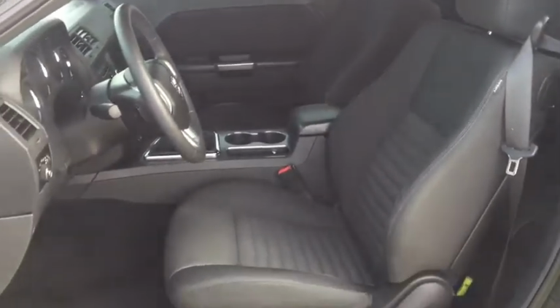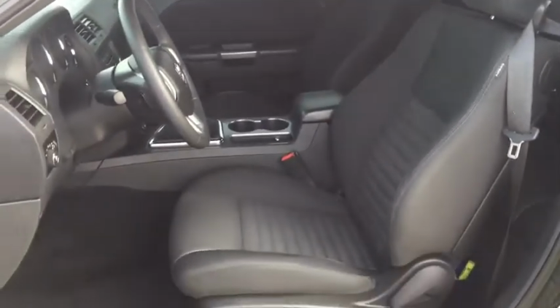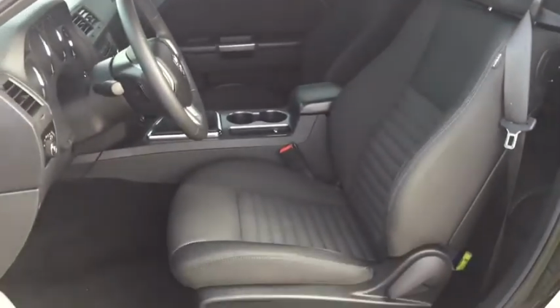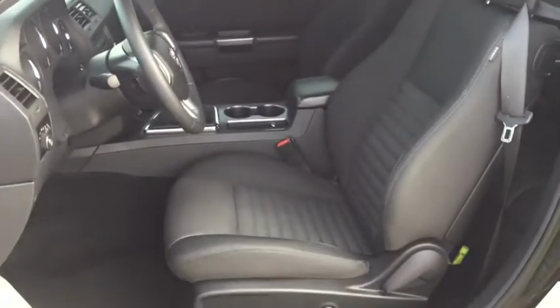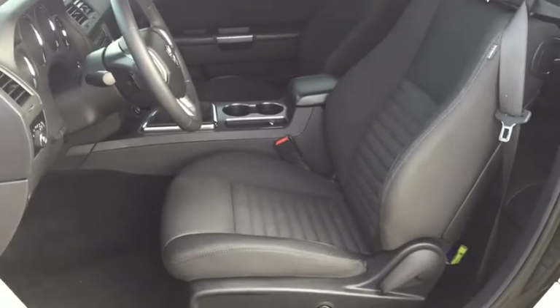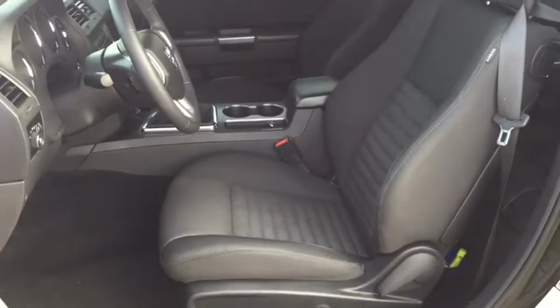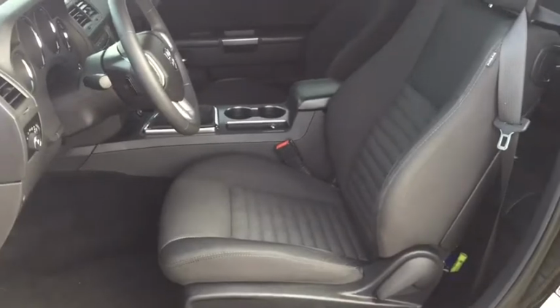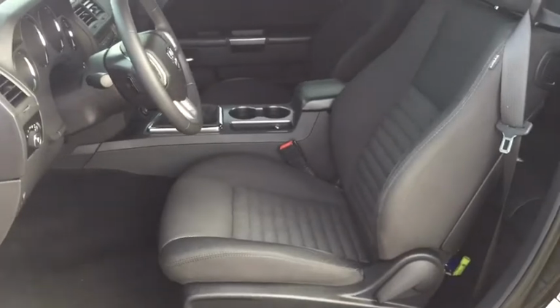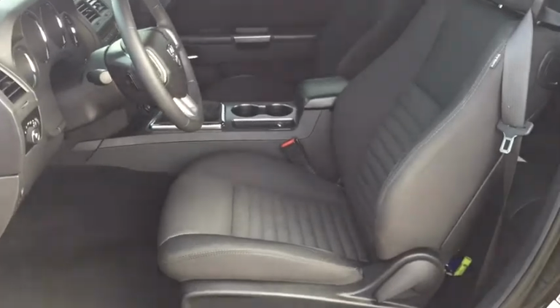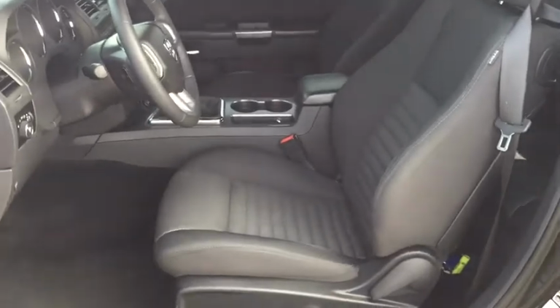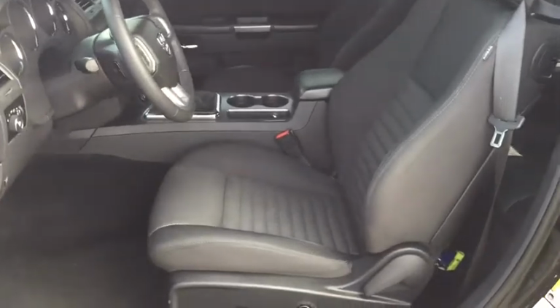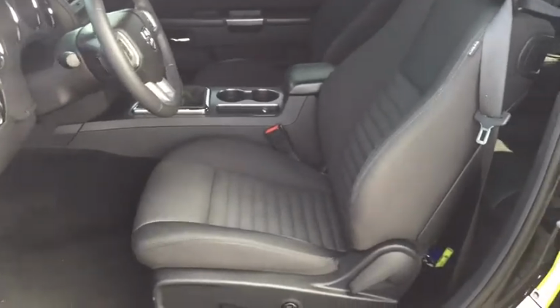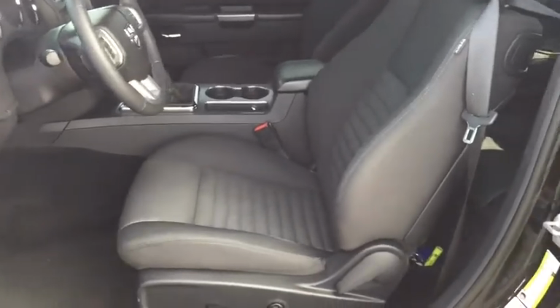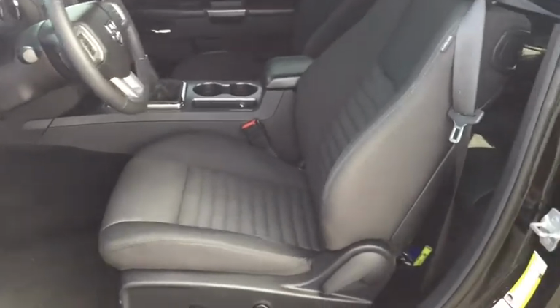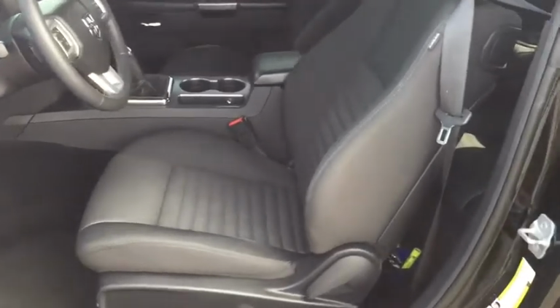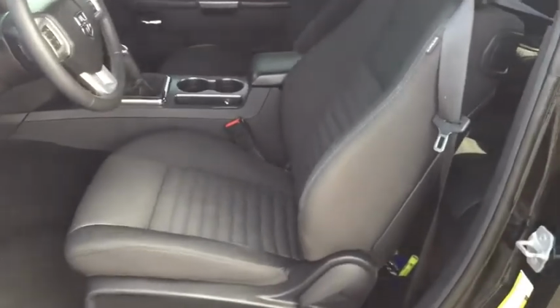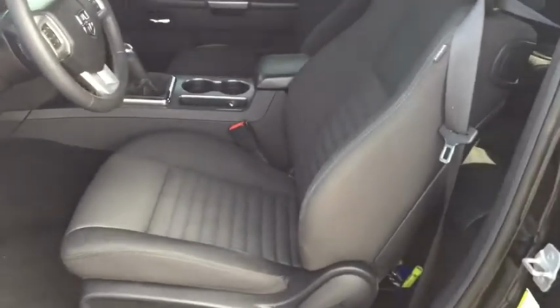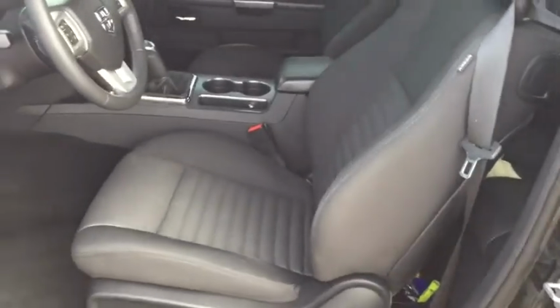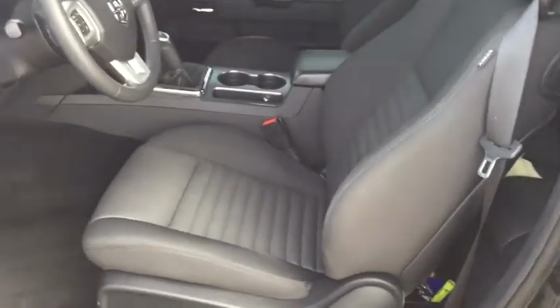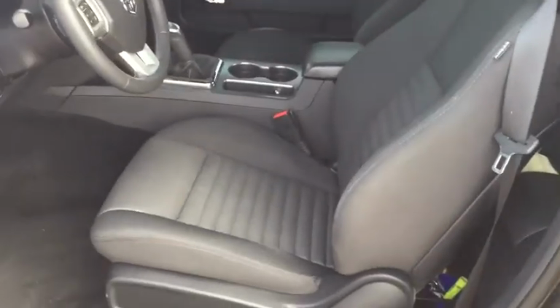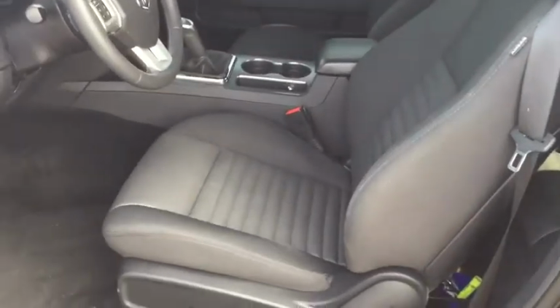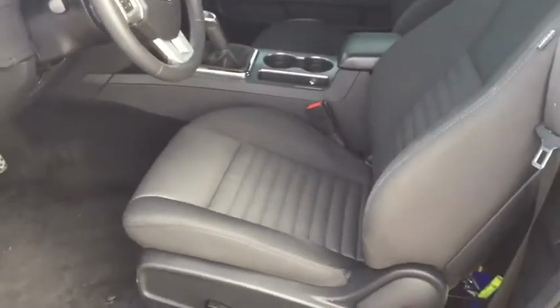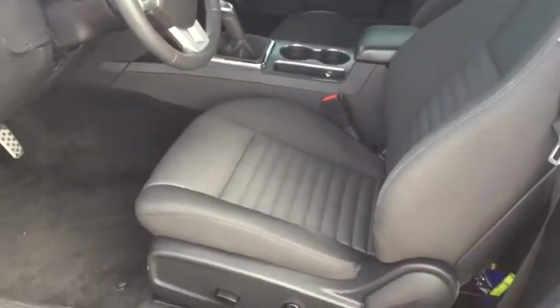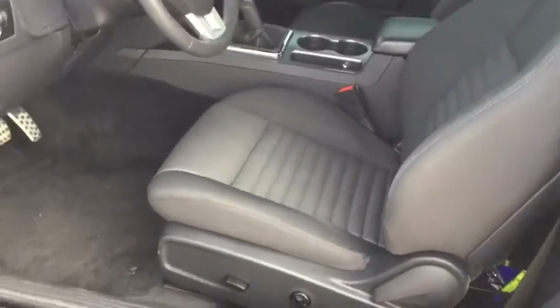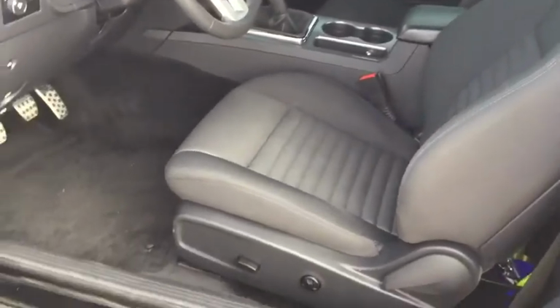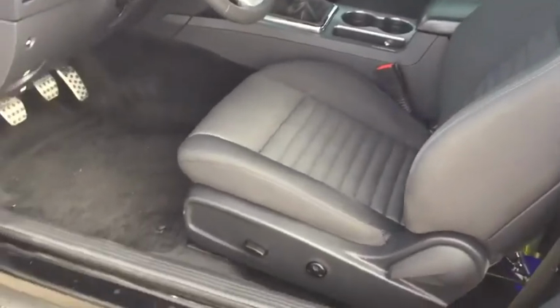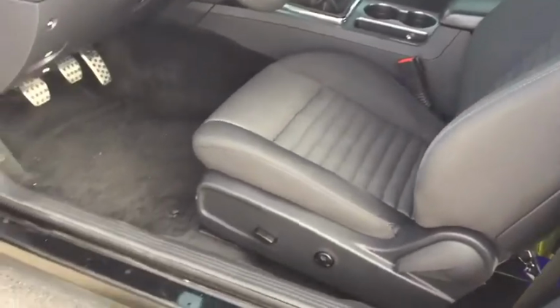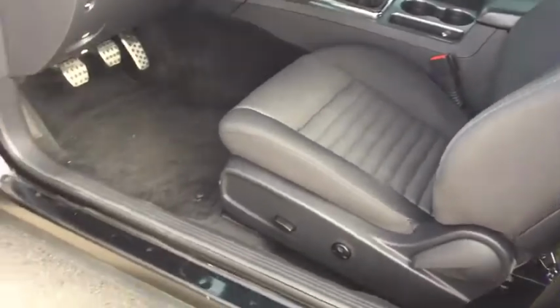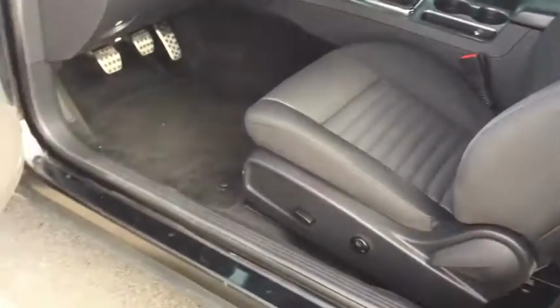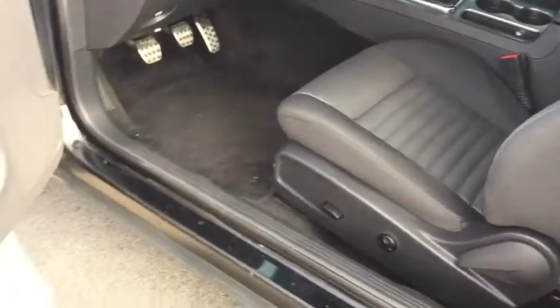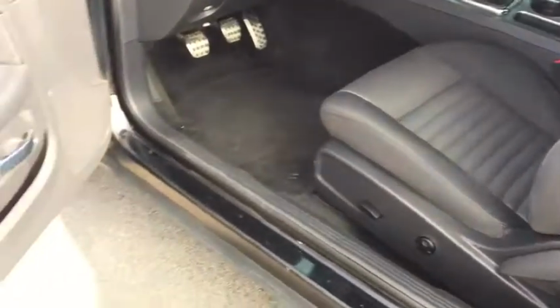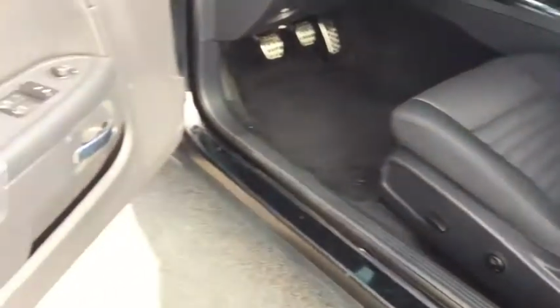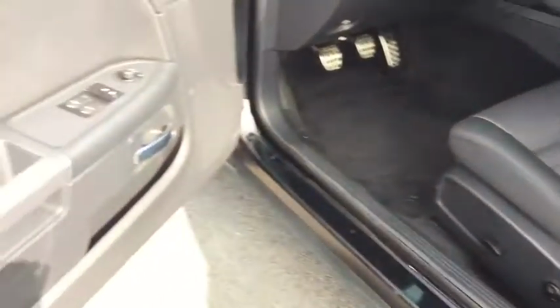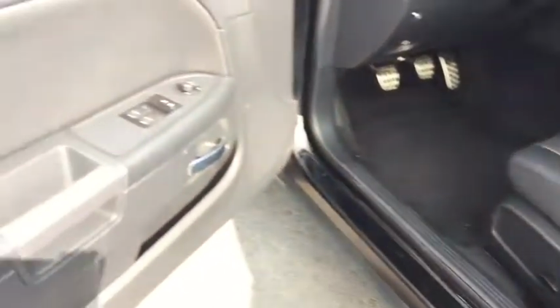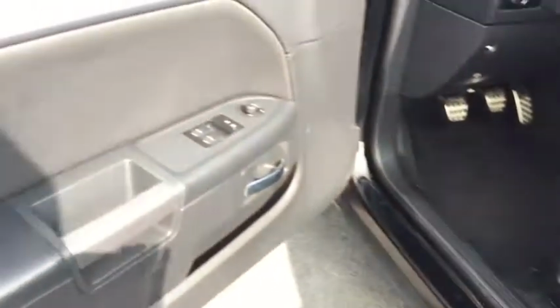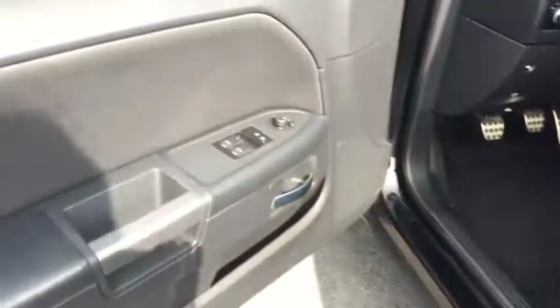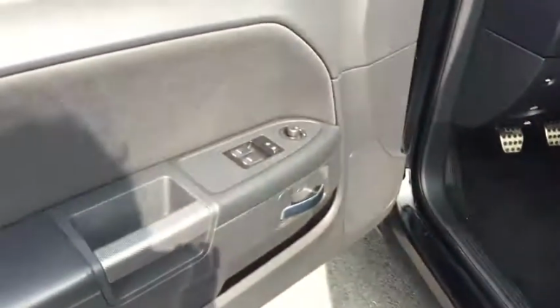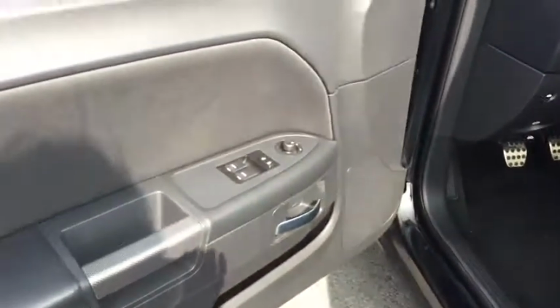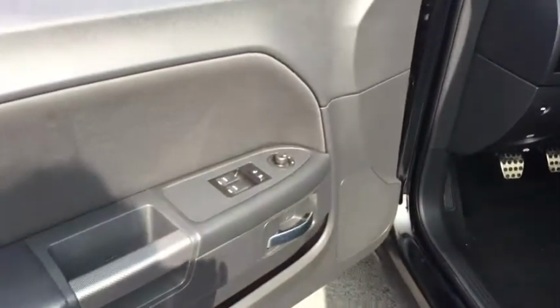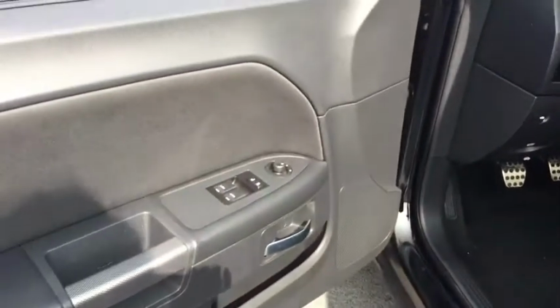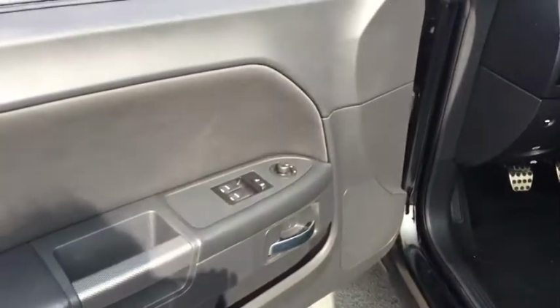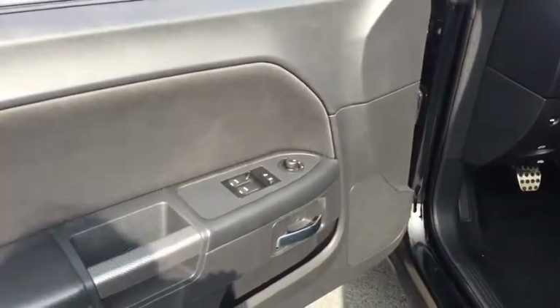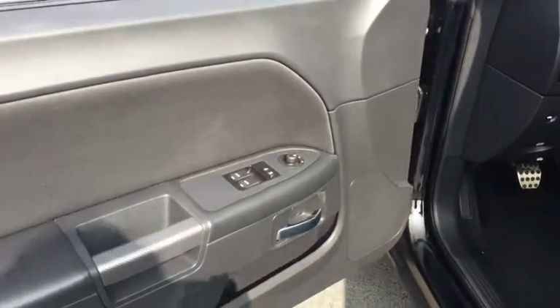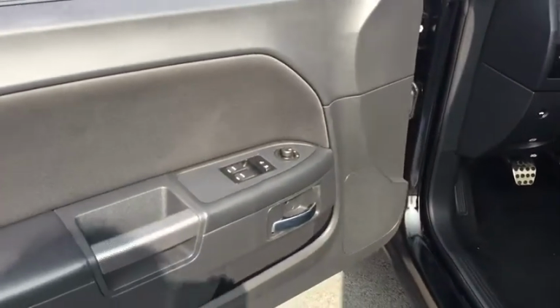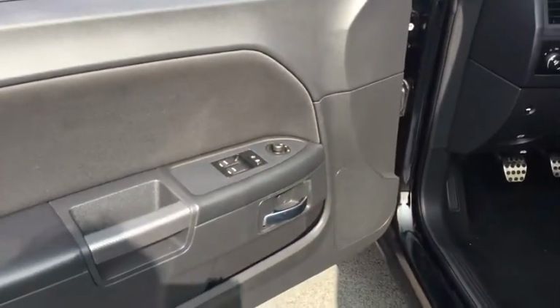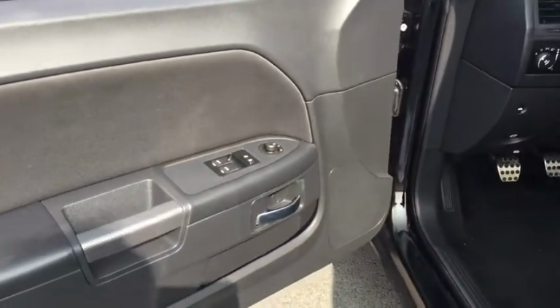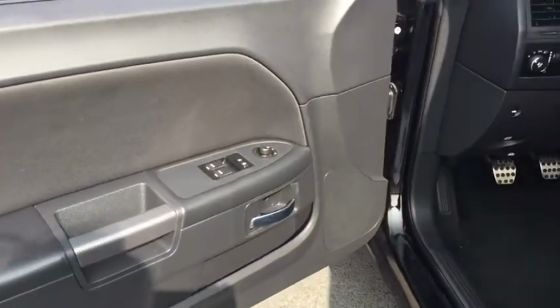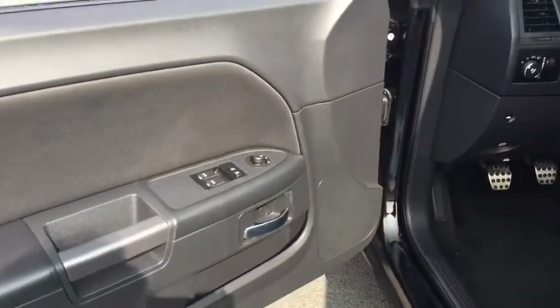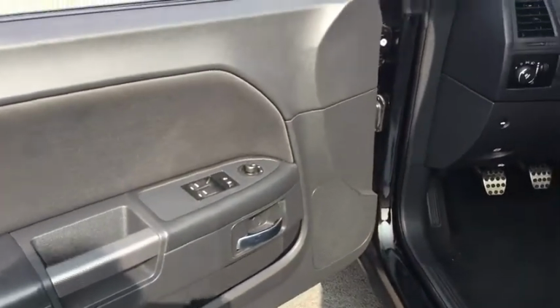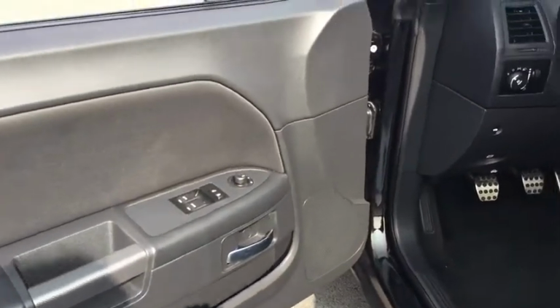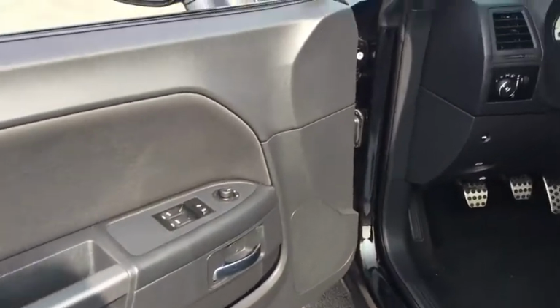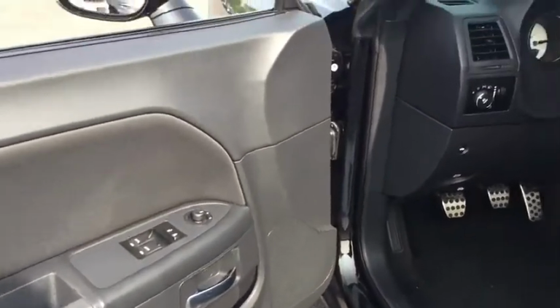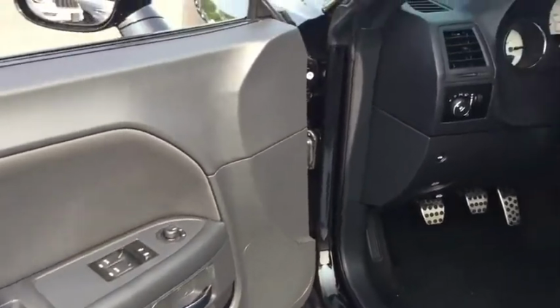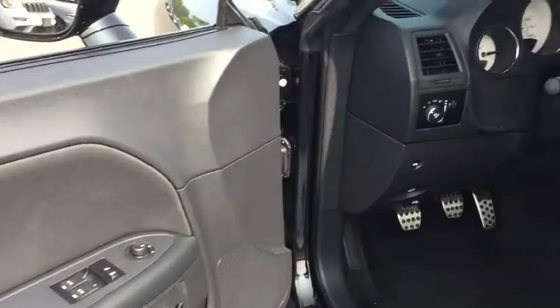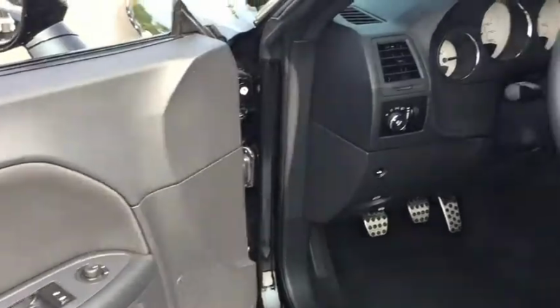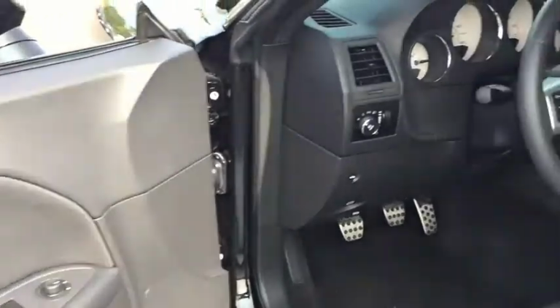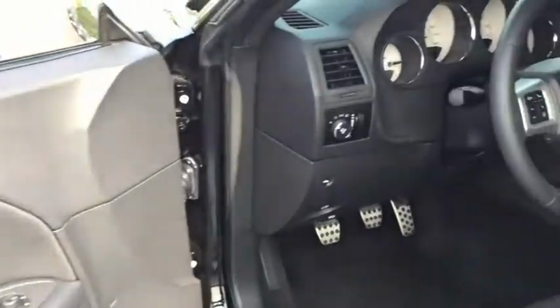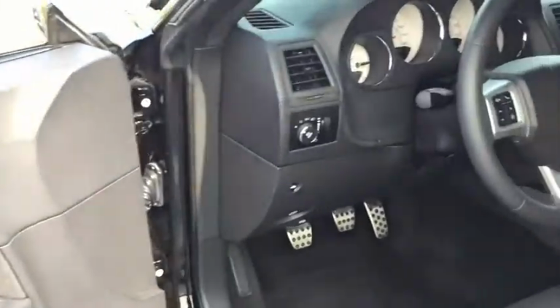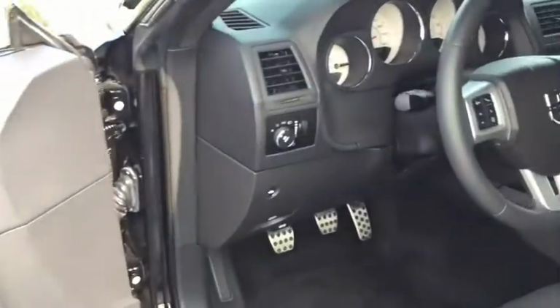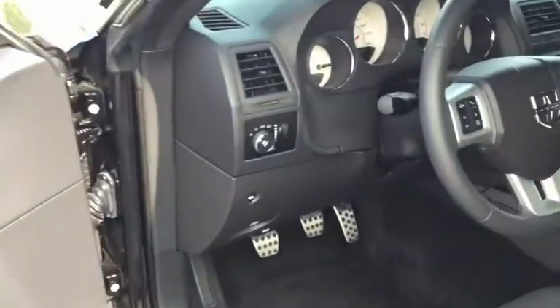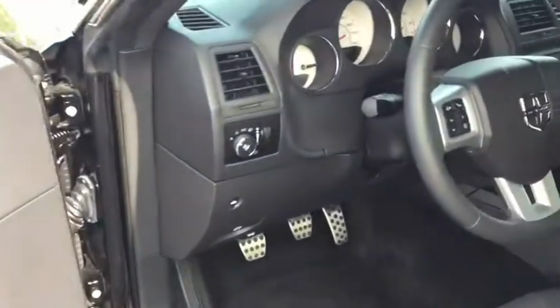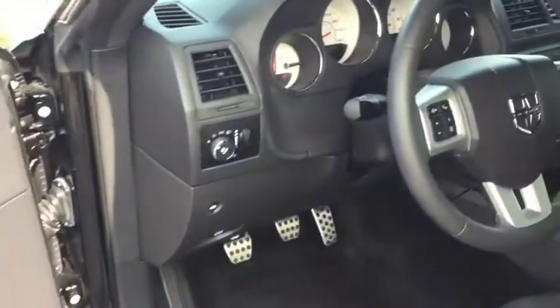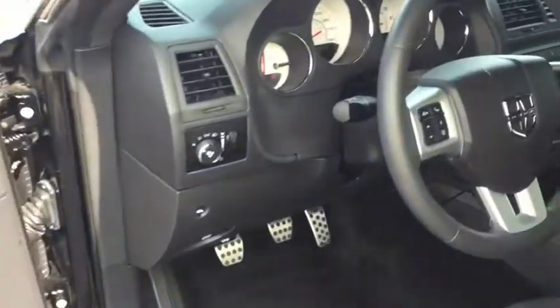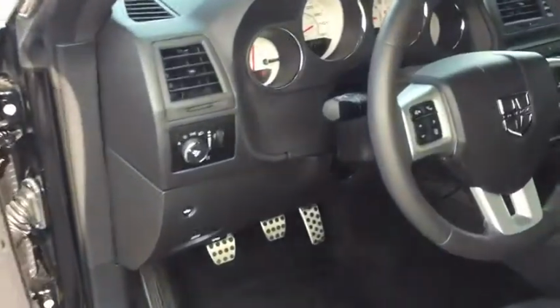Auto-dimming rear-view mirror, climate control, rear defrost, AM-FM stereo radio, CD player, fog lamps.